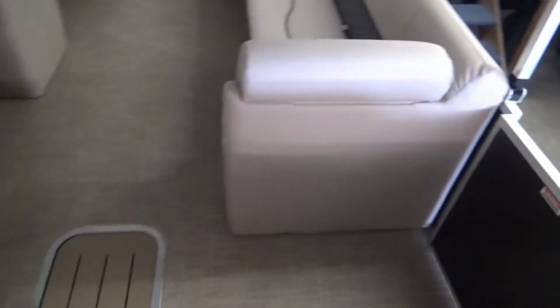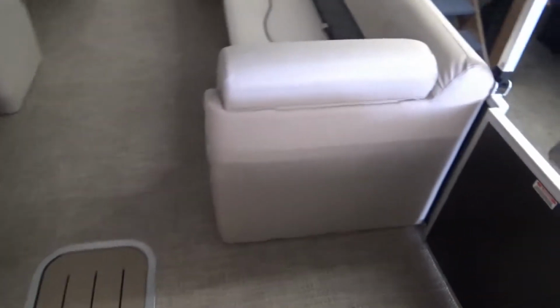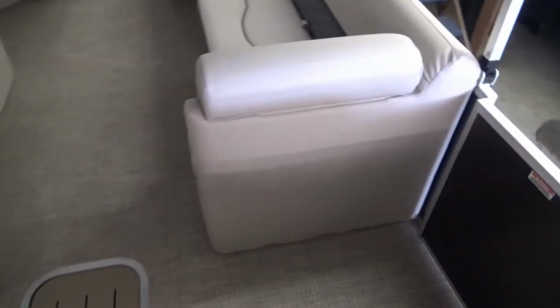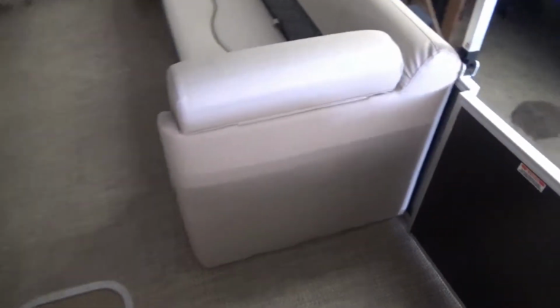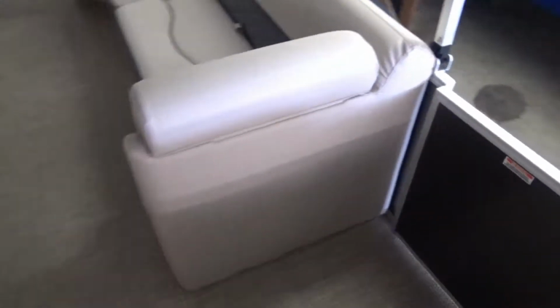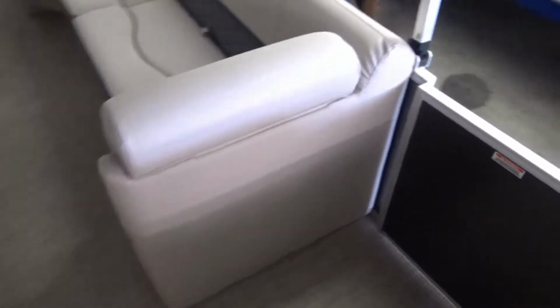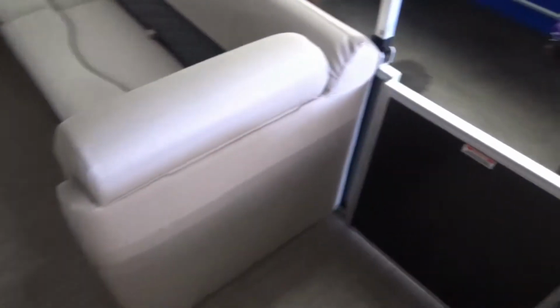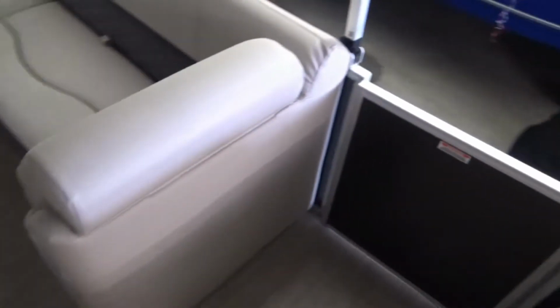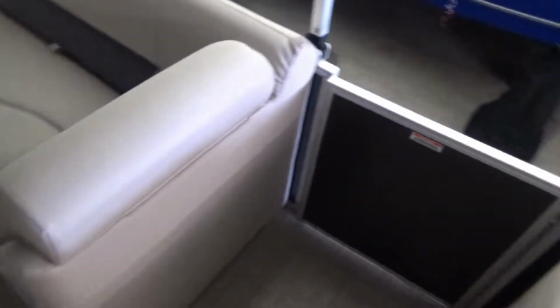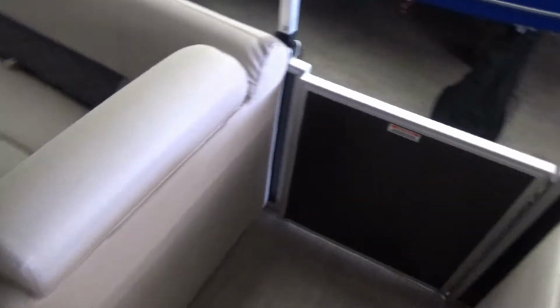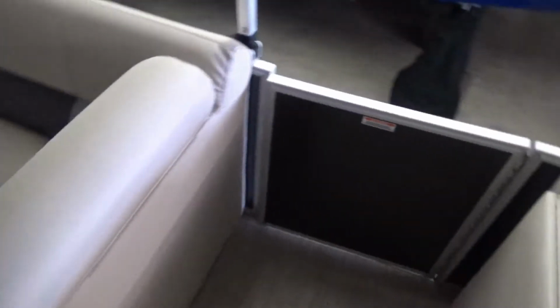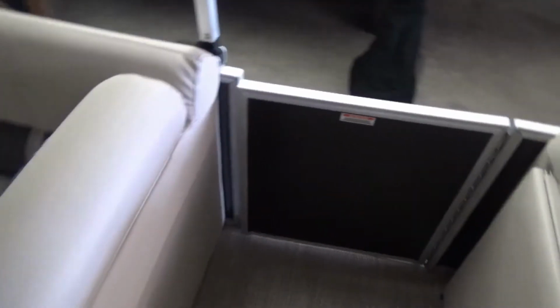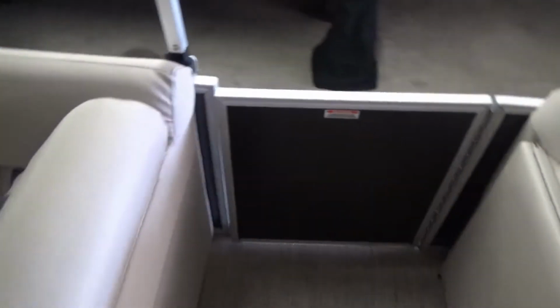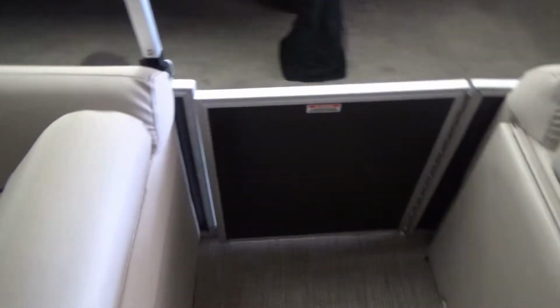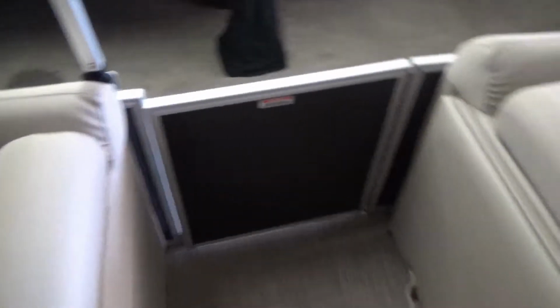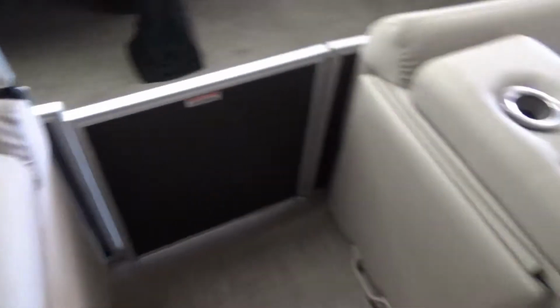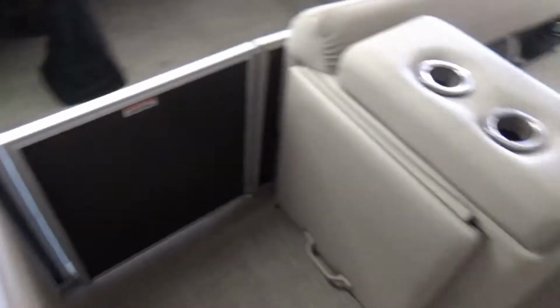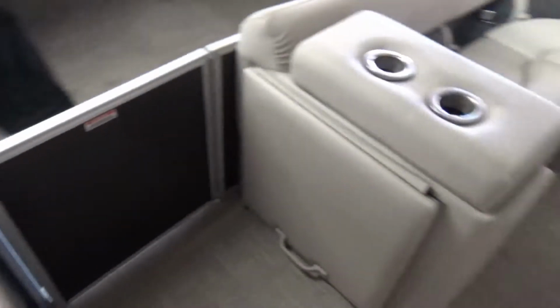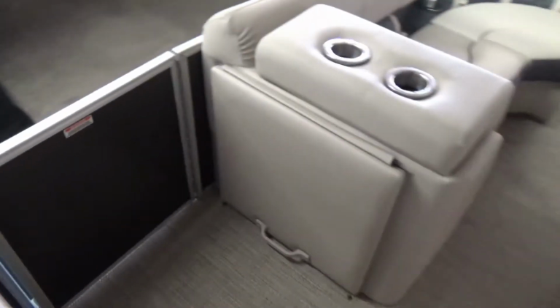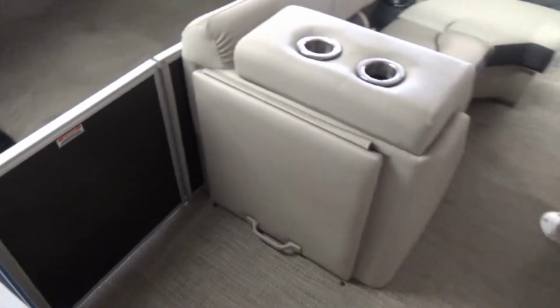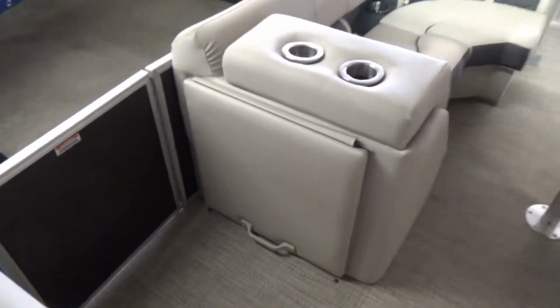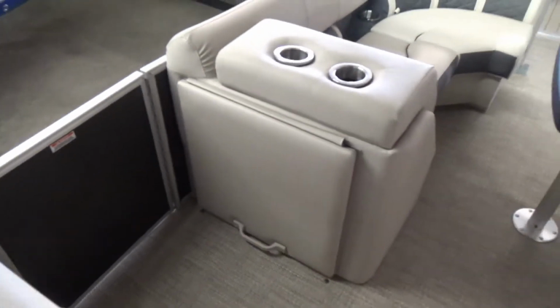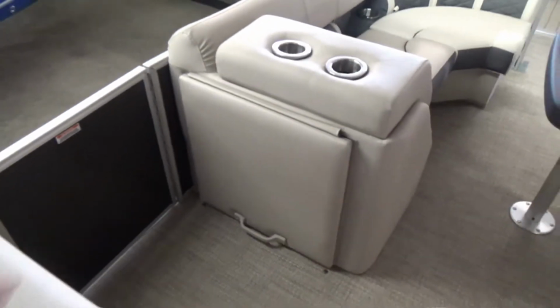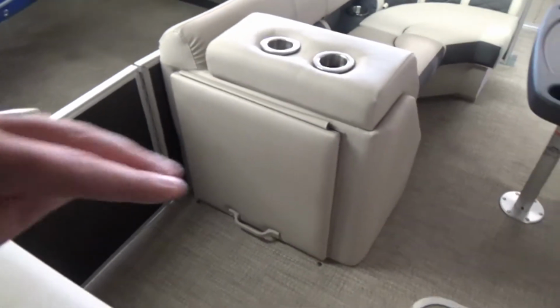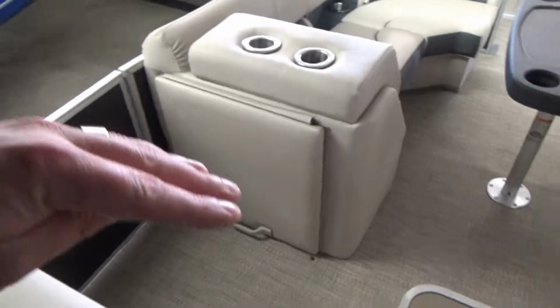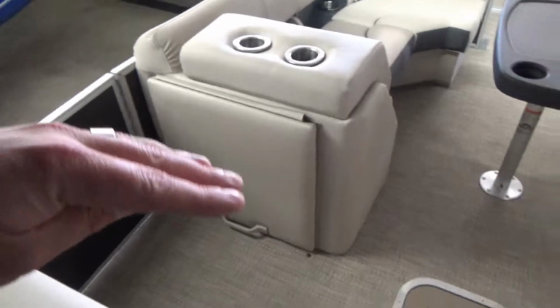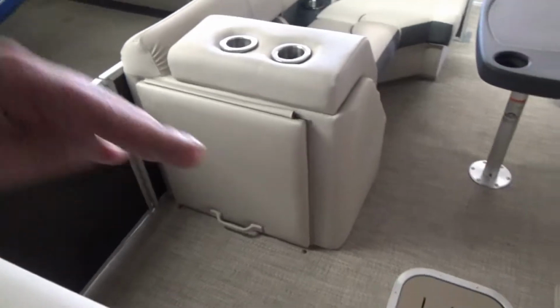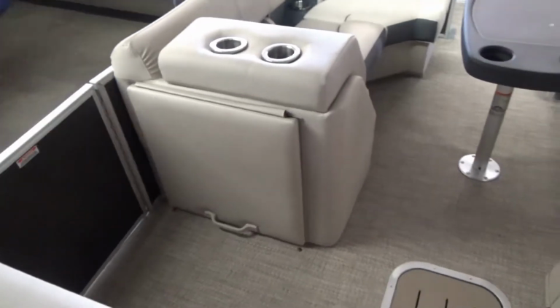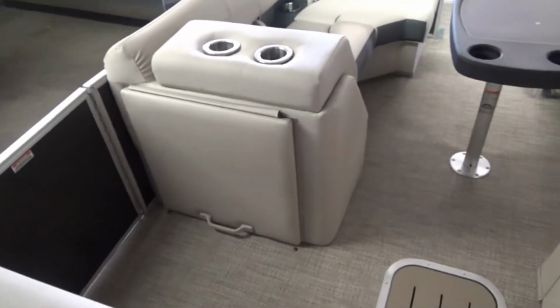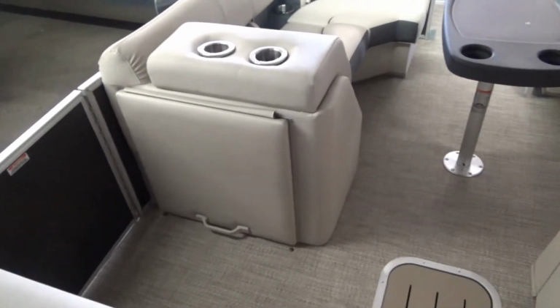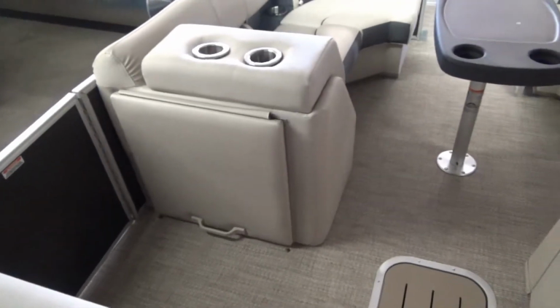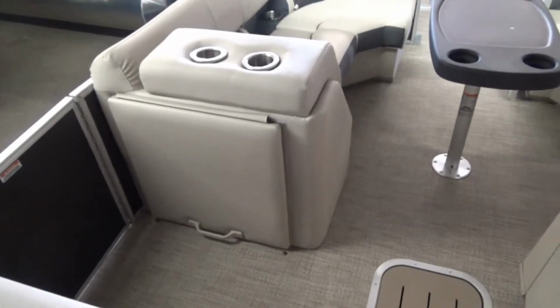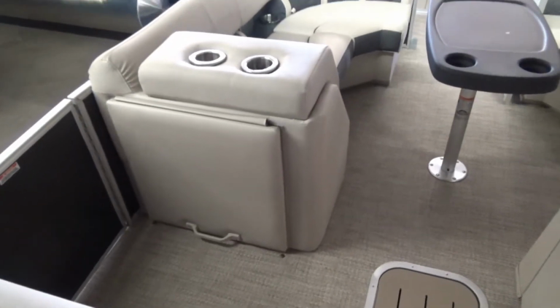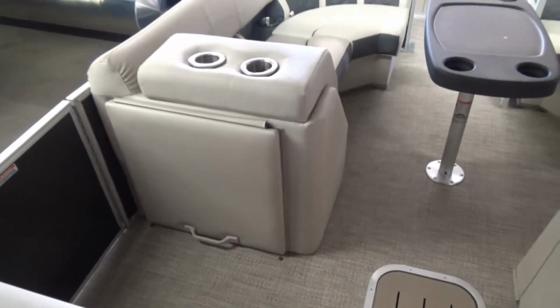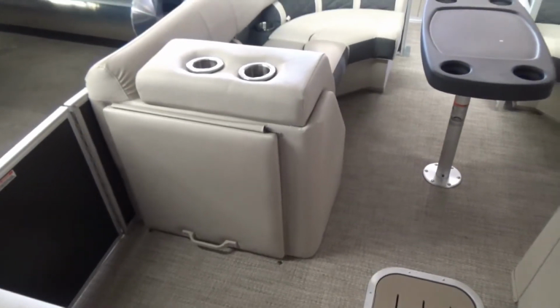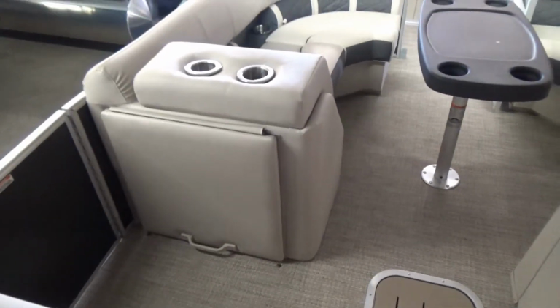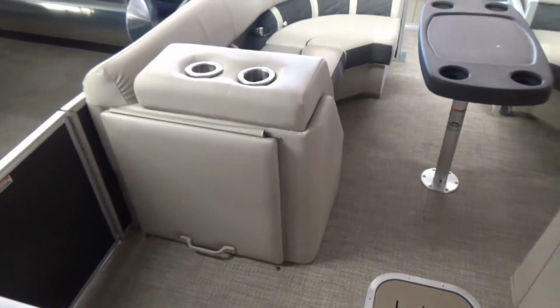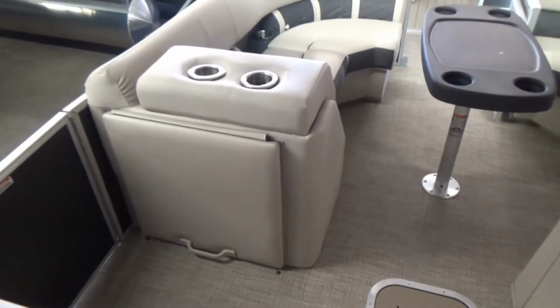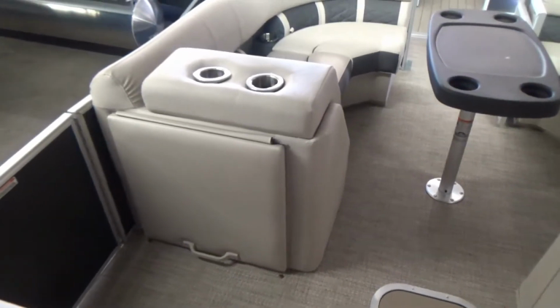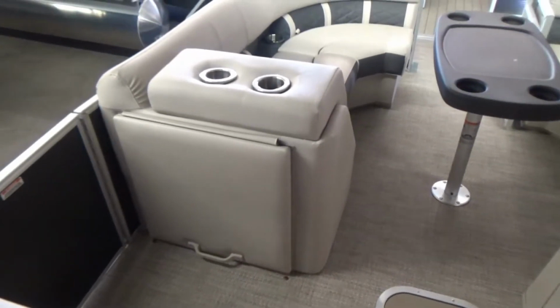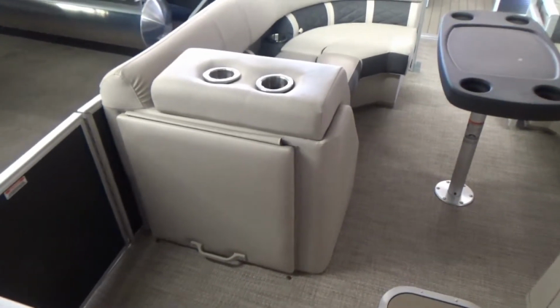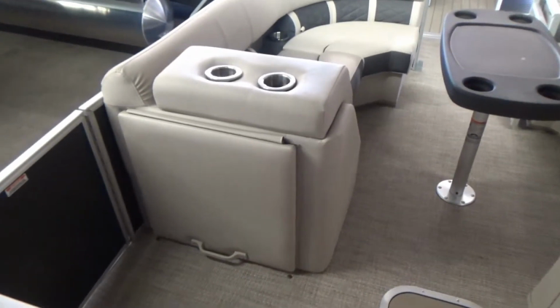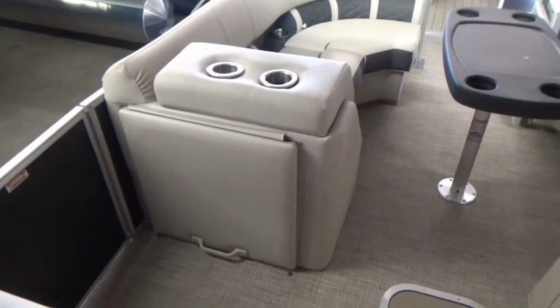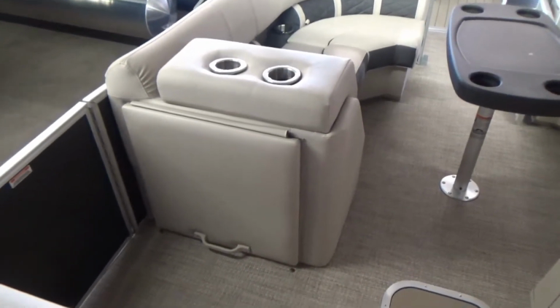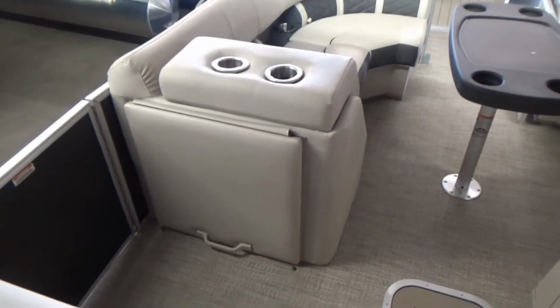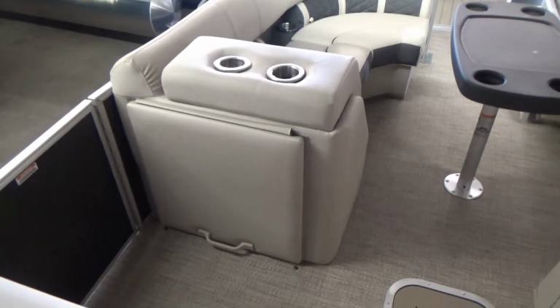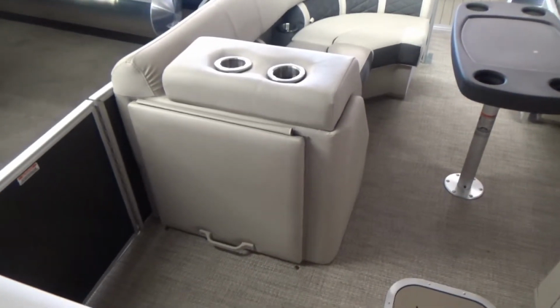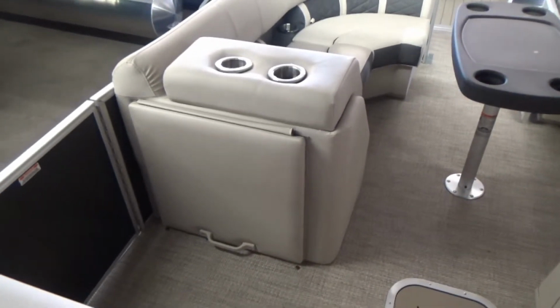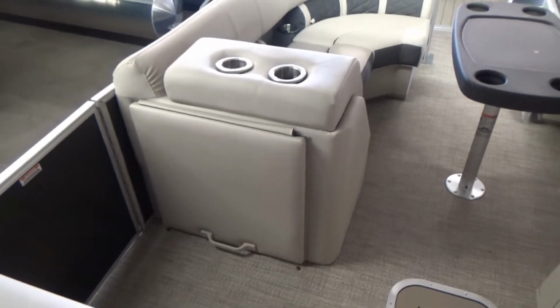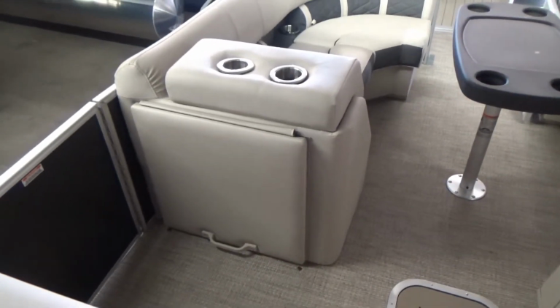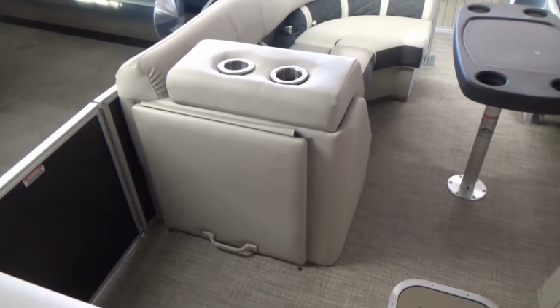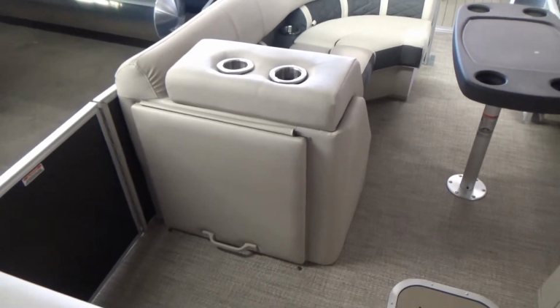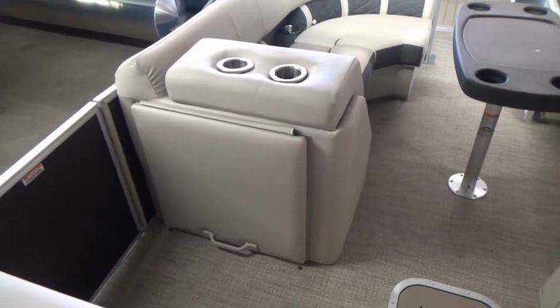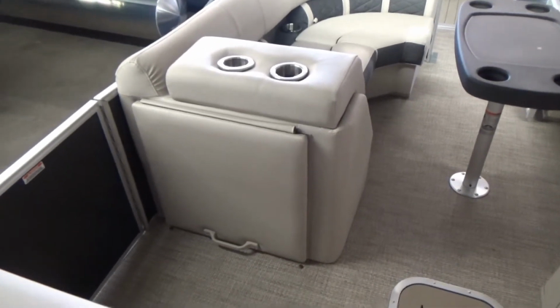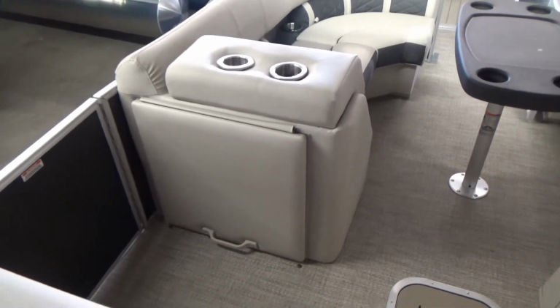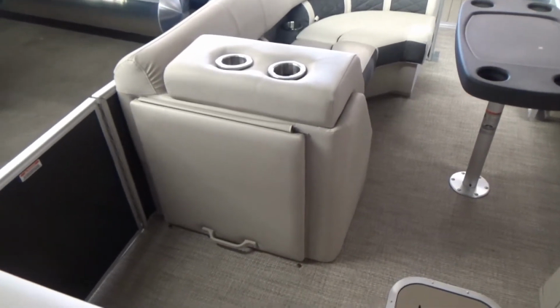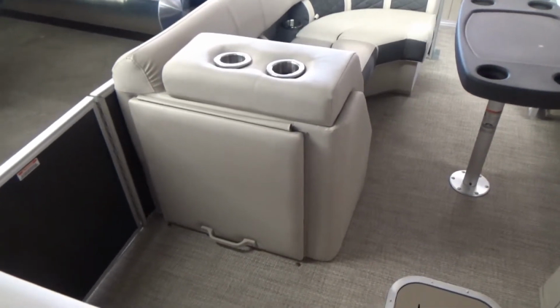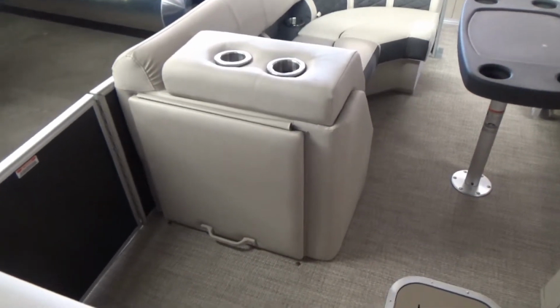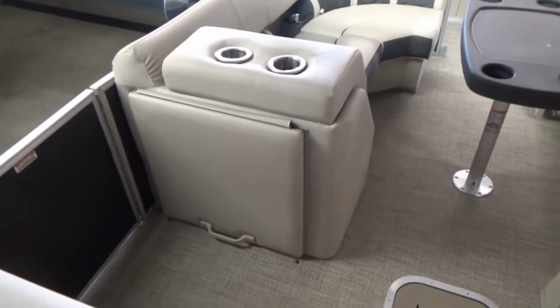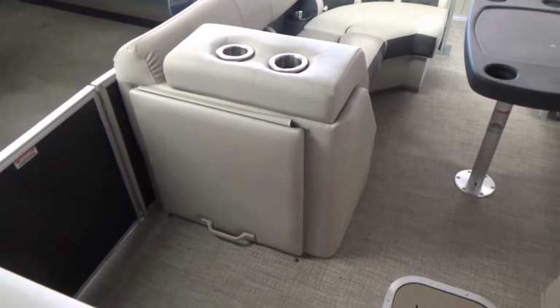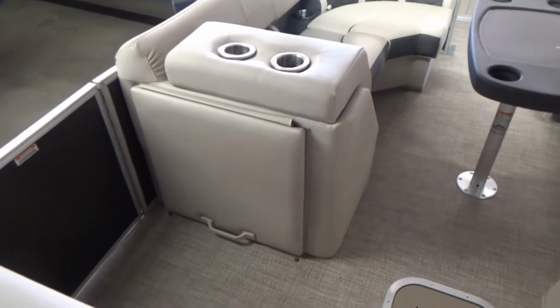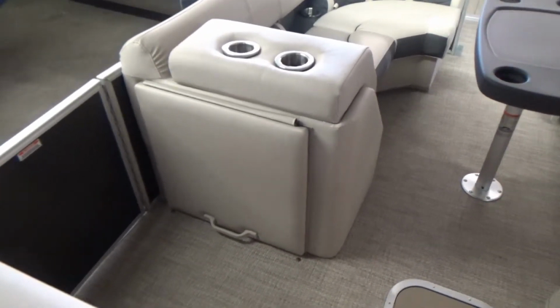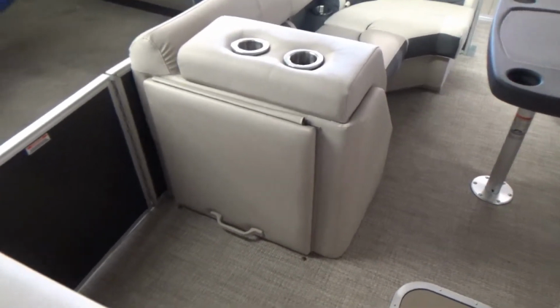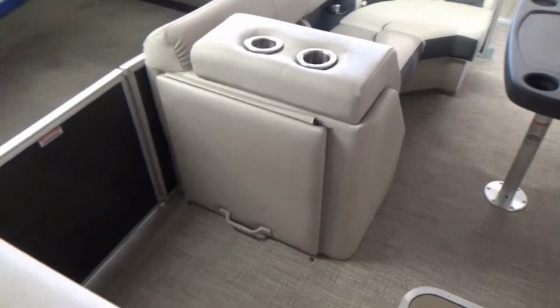The boat also has a privacy chase on it. It's right here — this flips up, has a privacy curtain and a porta-potty in it, so you do have the ability to have a restroom on the boat.